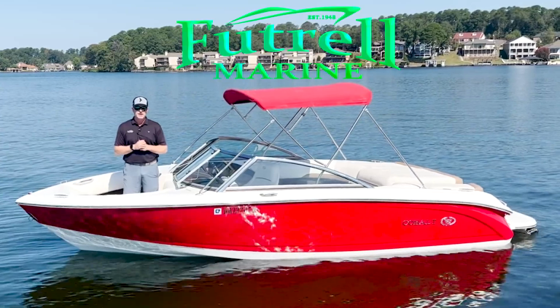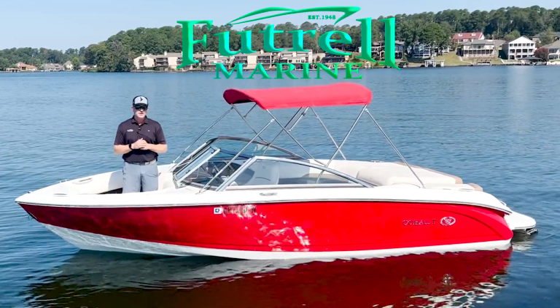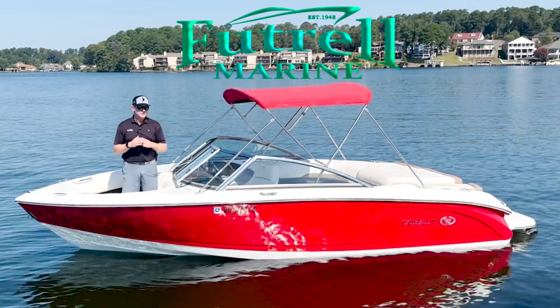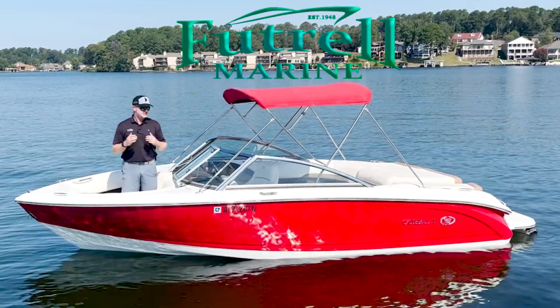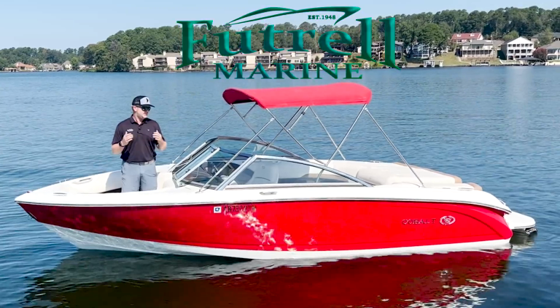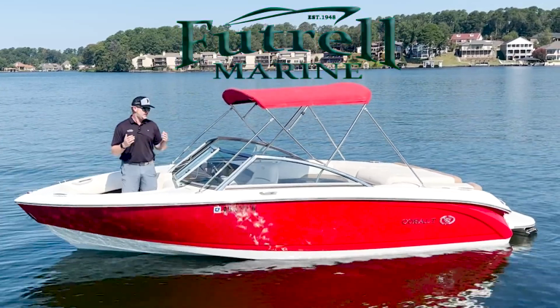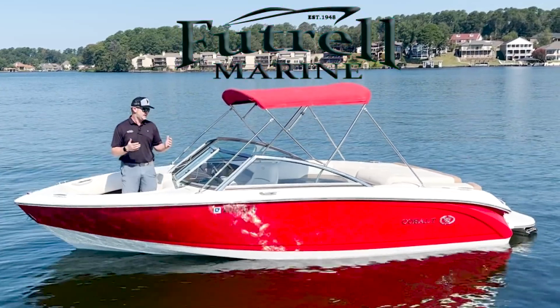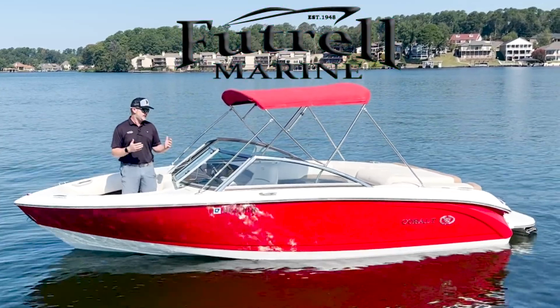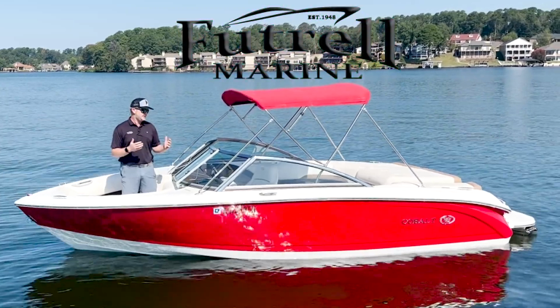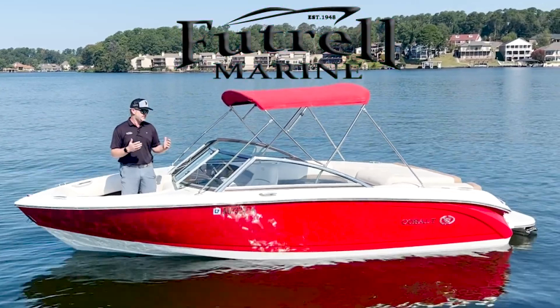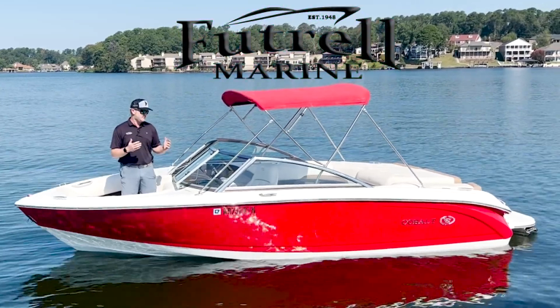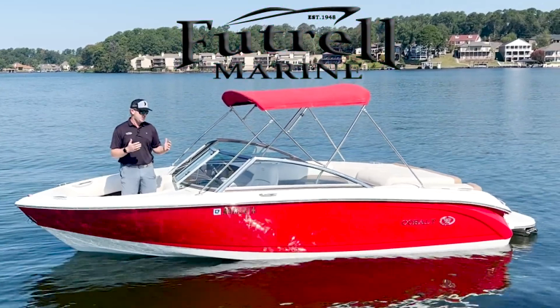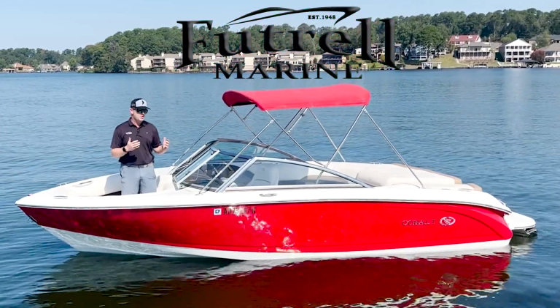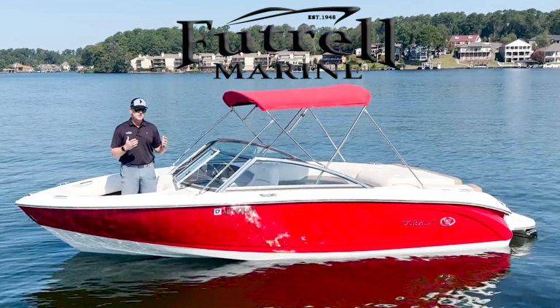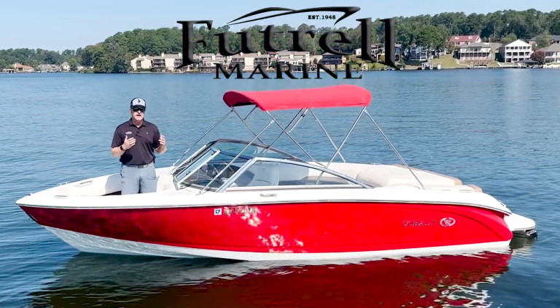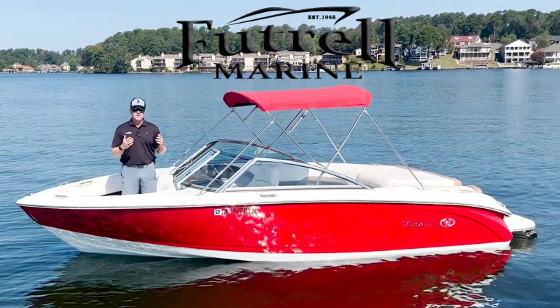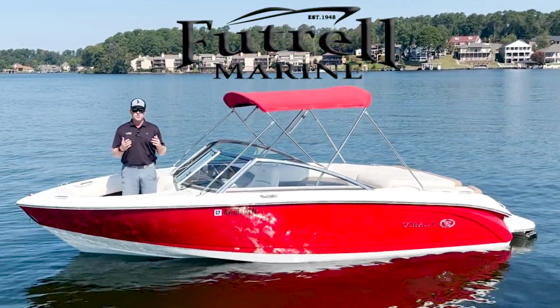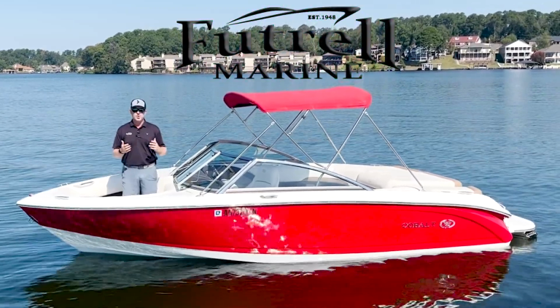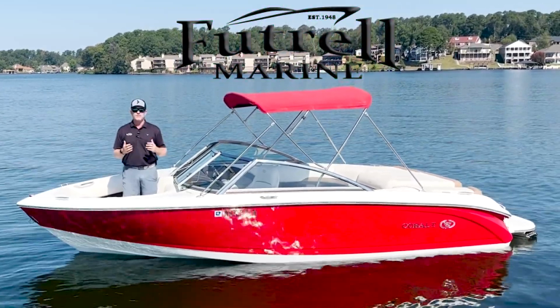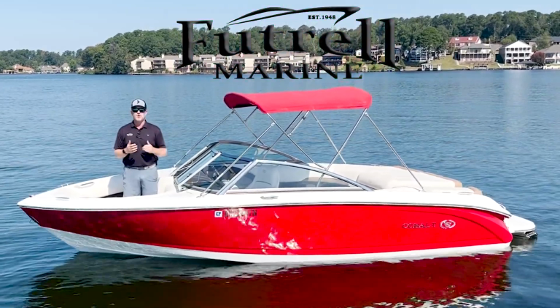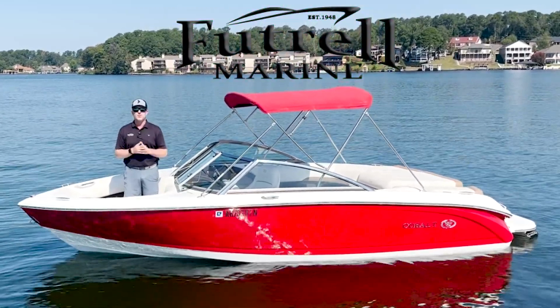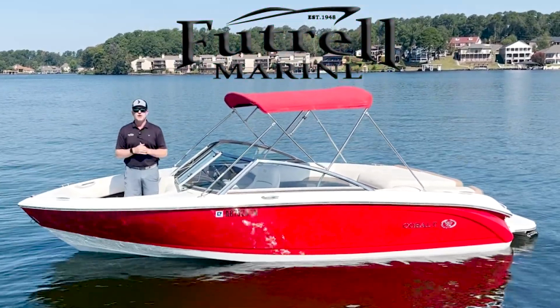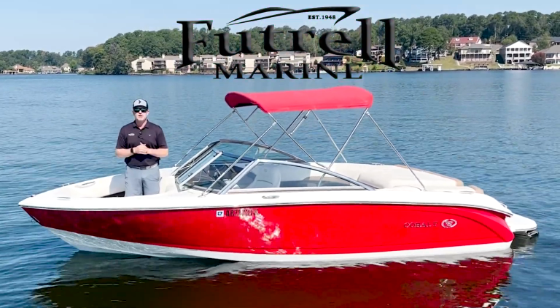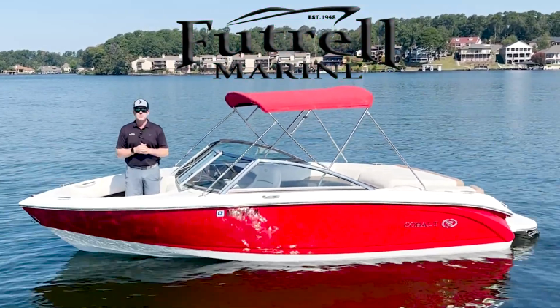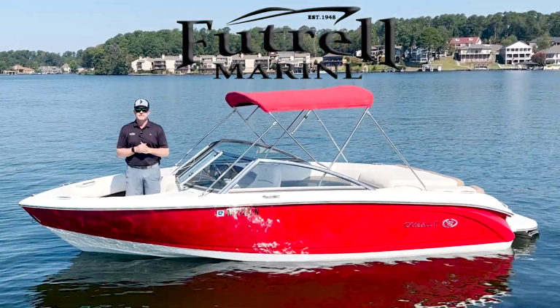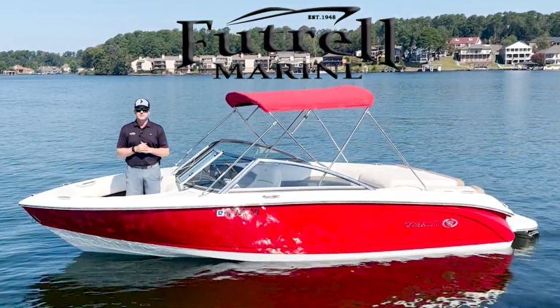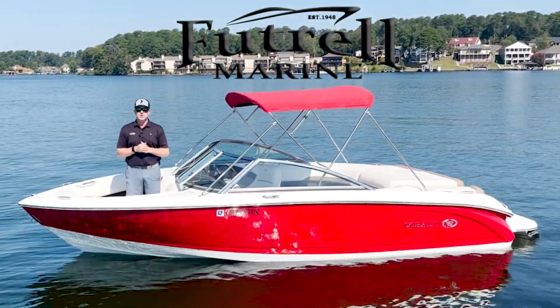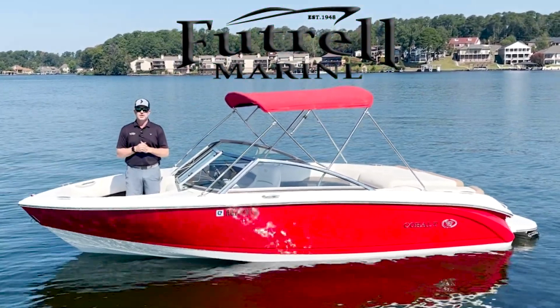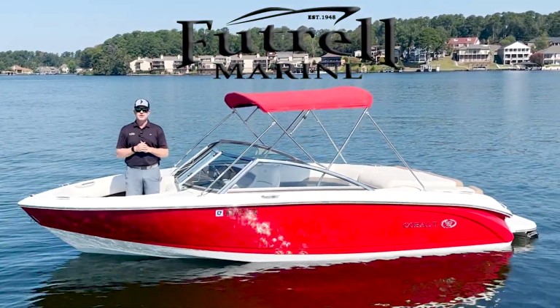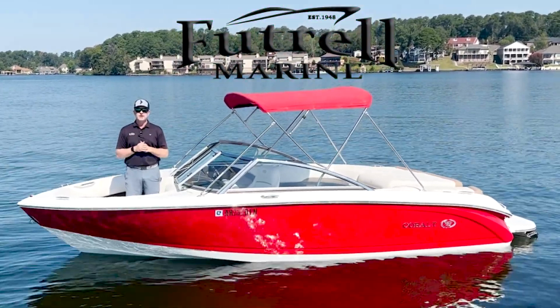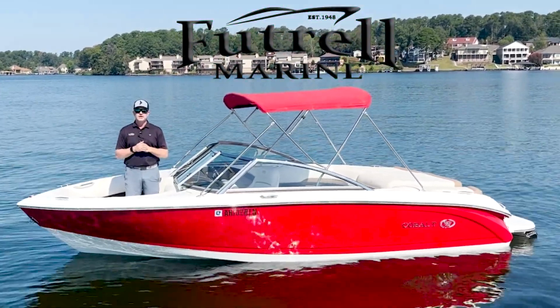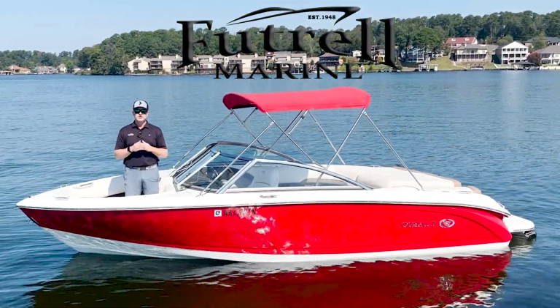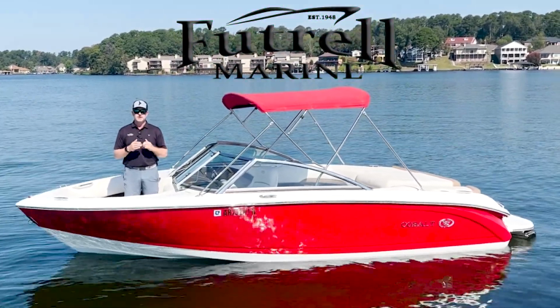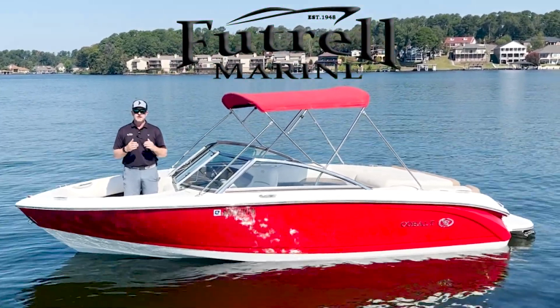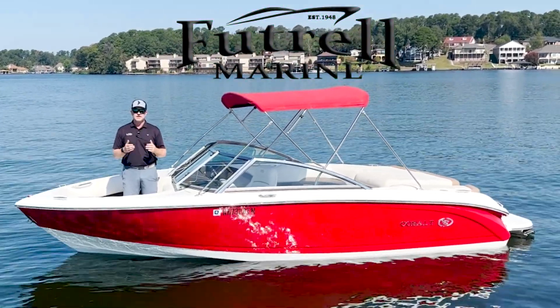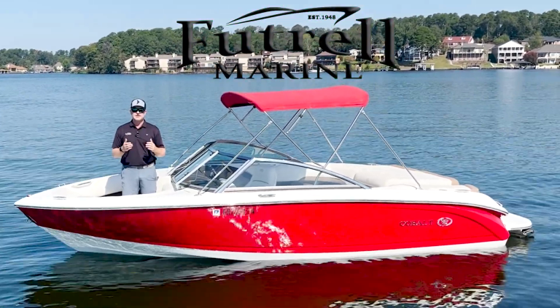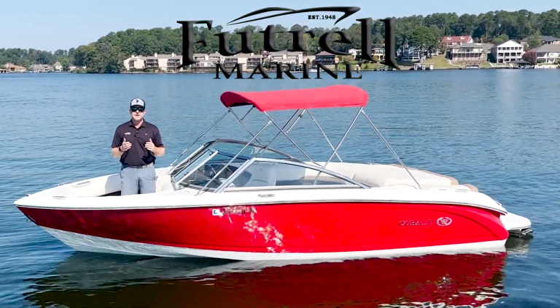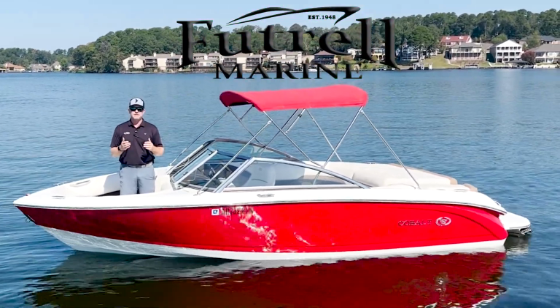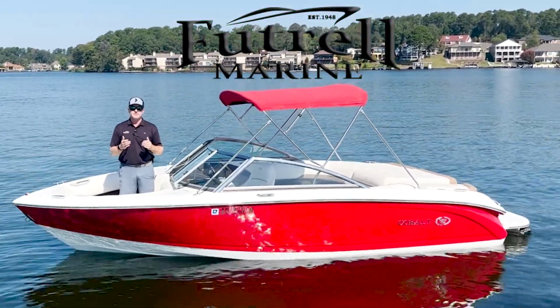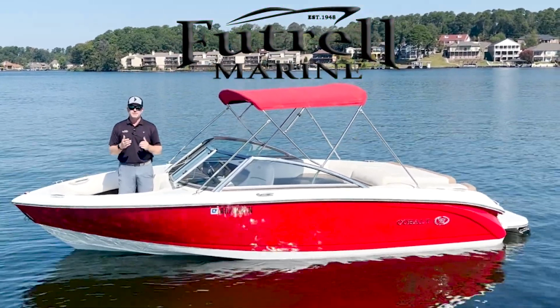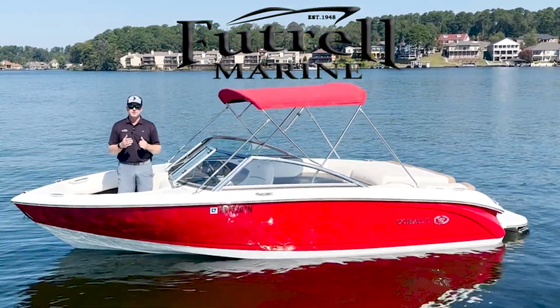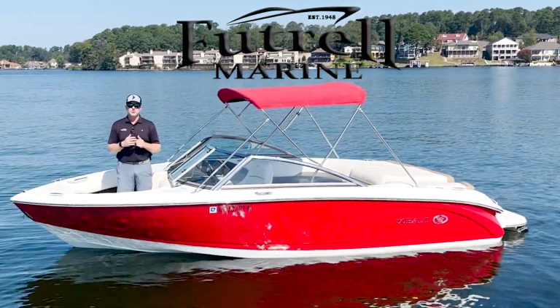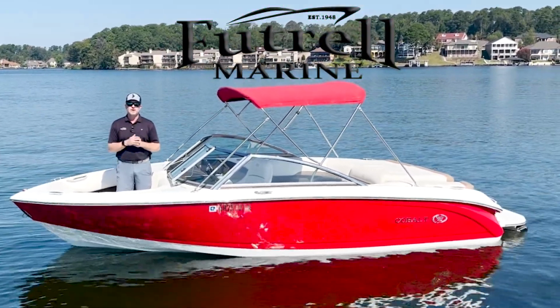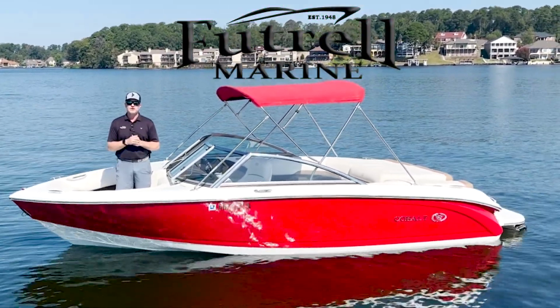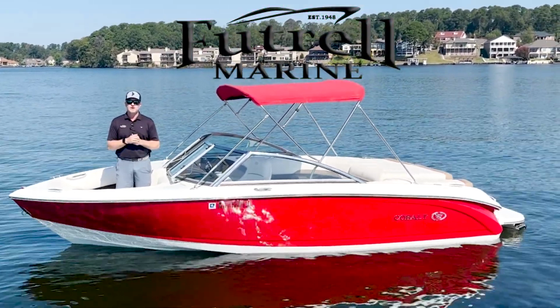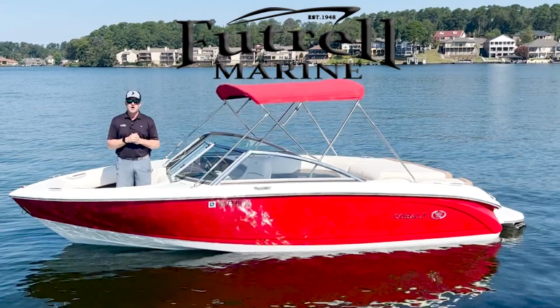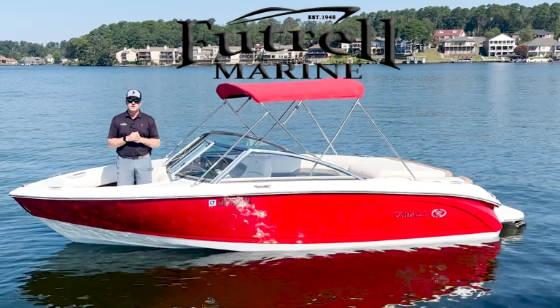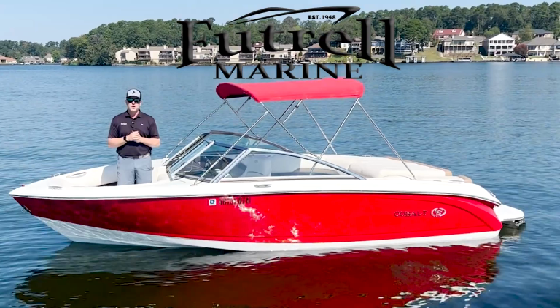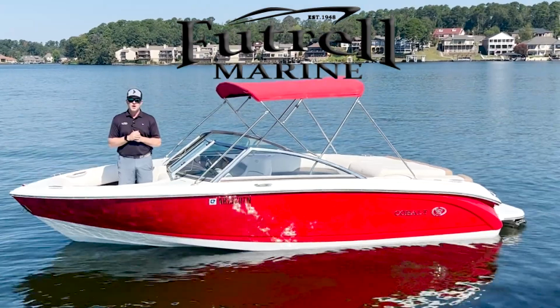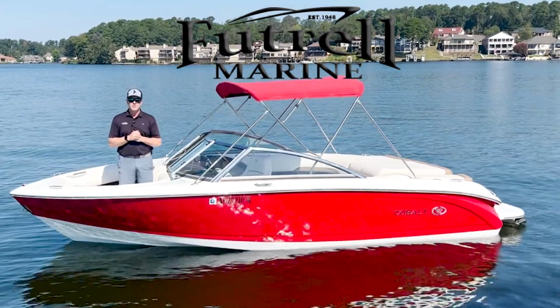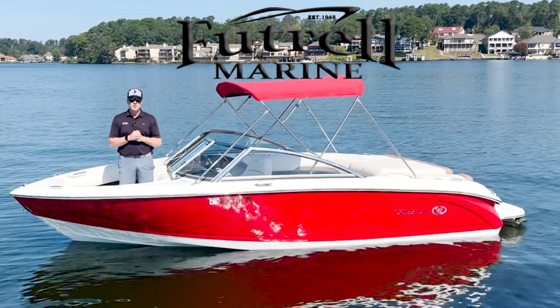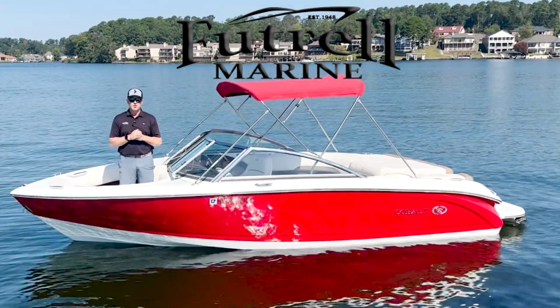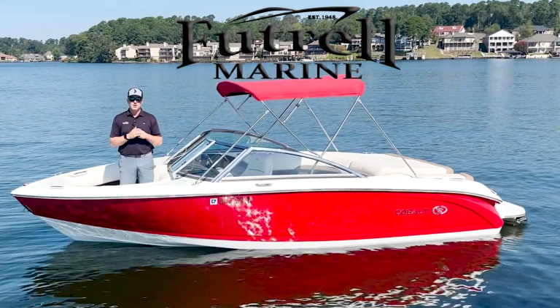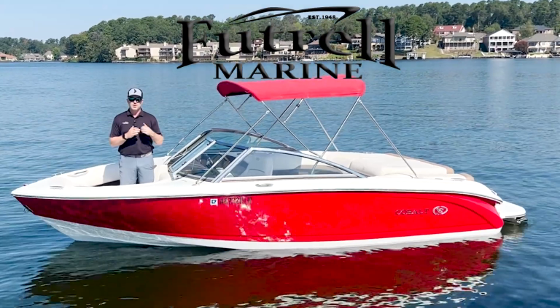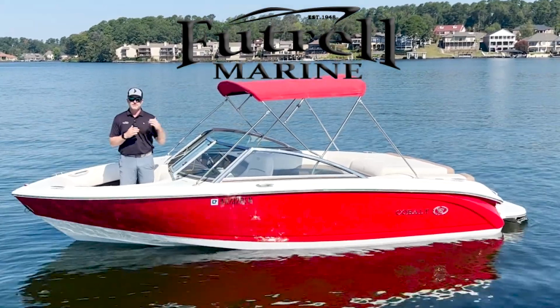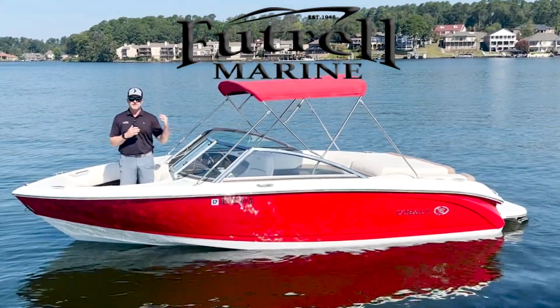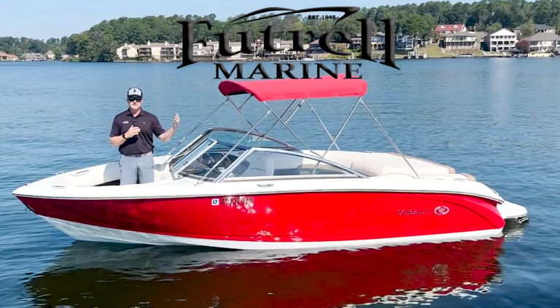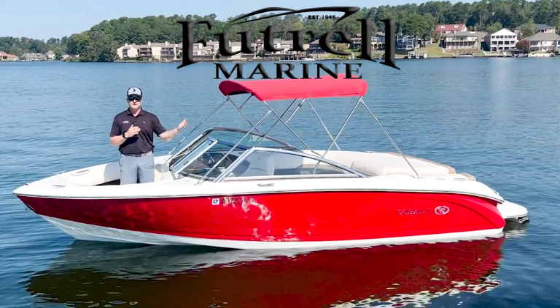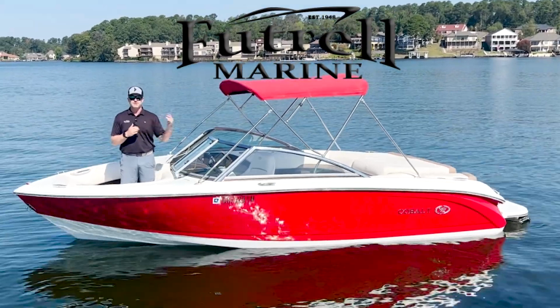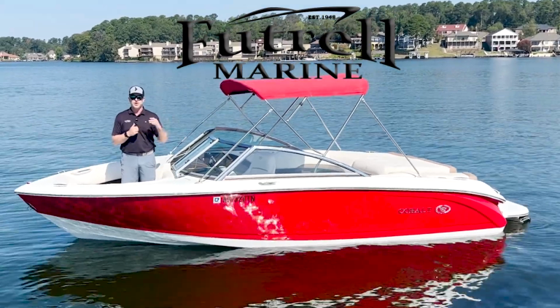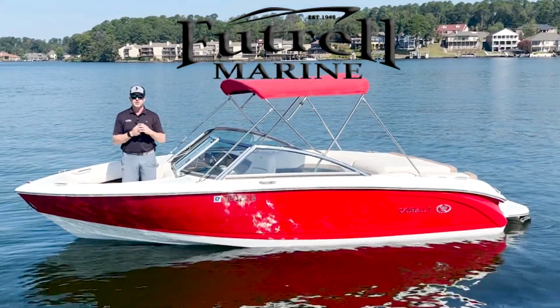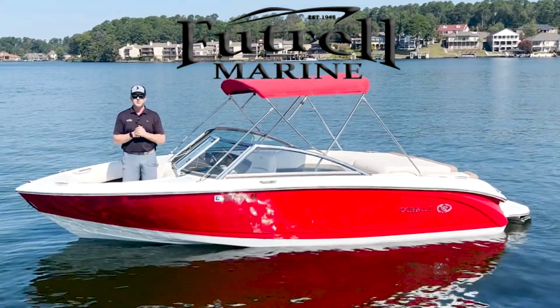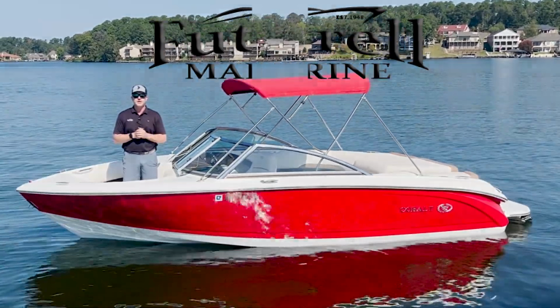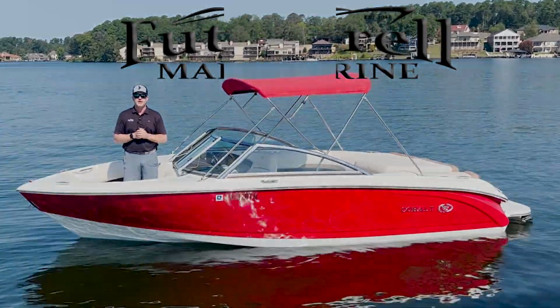To see this boat and more of our pre-owned inventory, check us out at beautifulmarine.com. This is our program today.